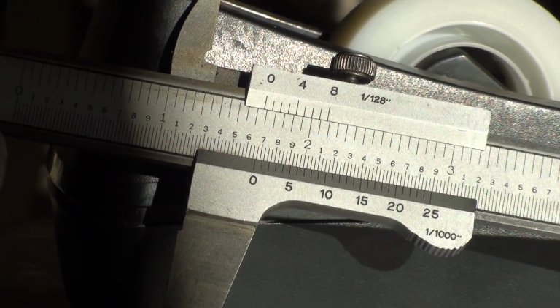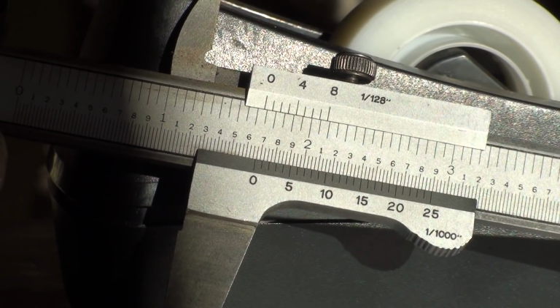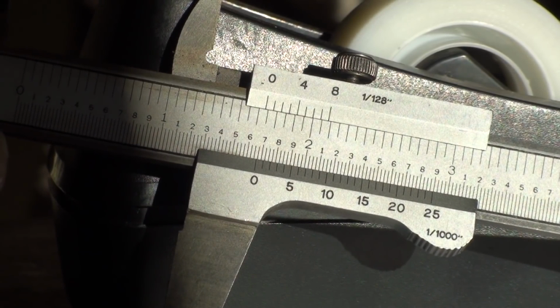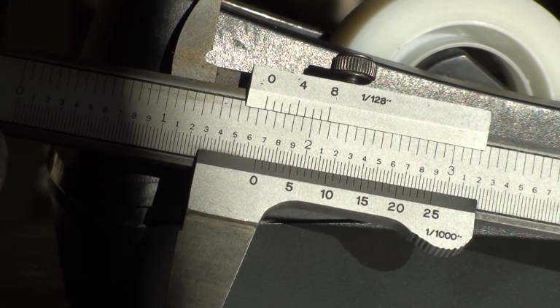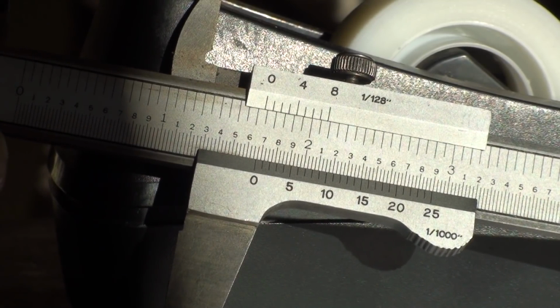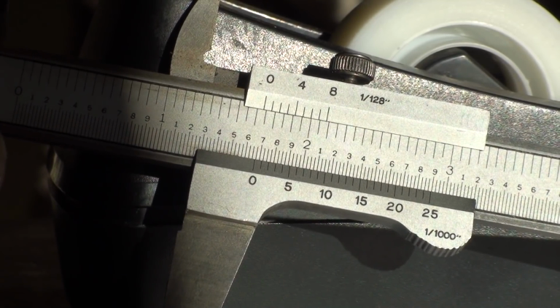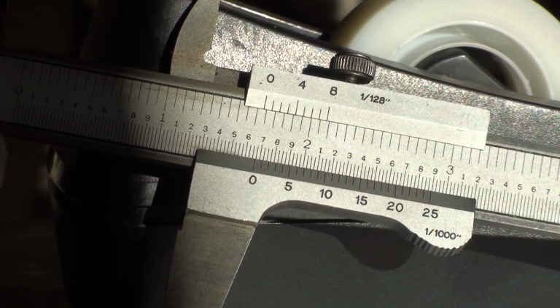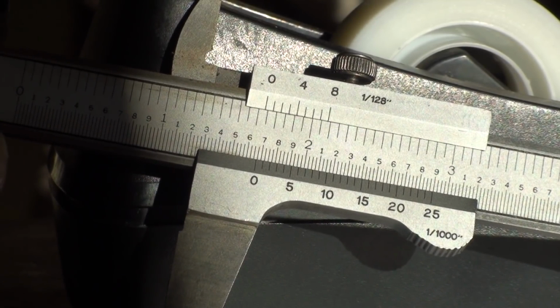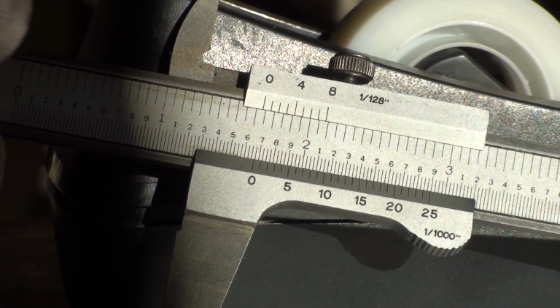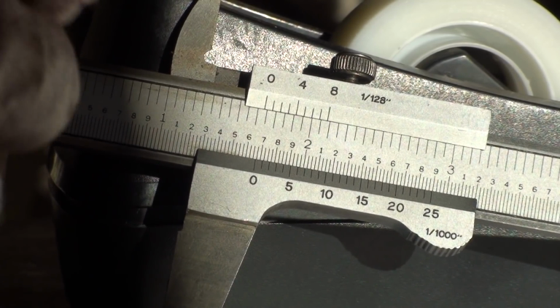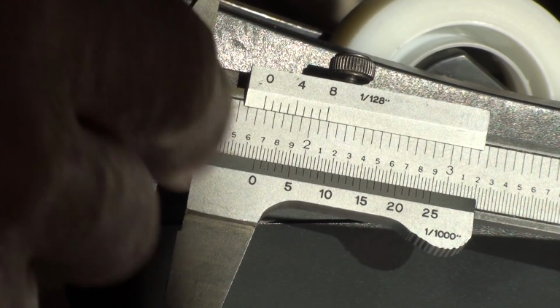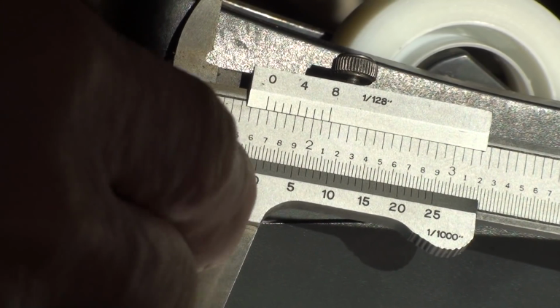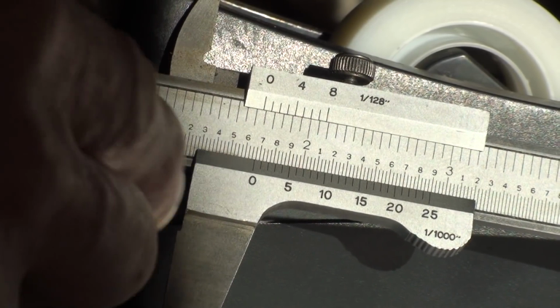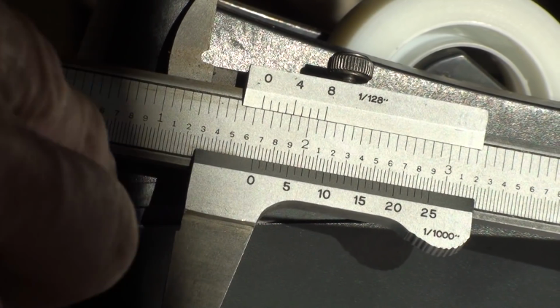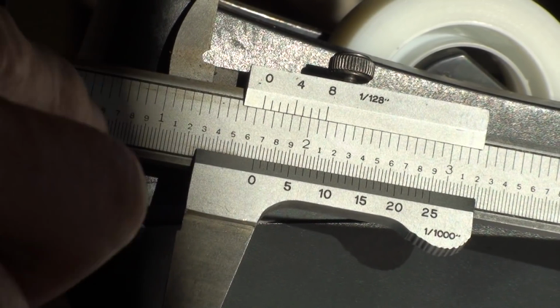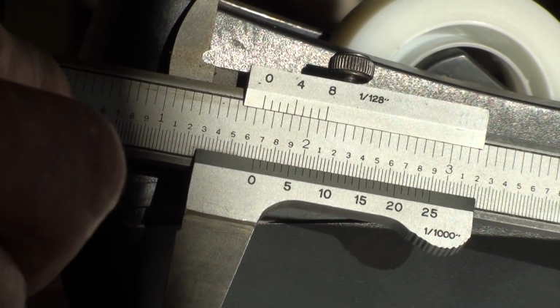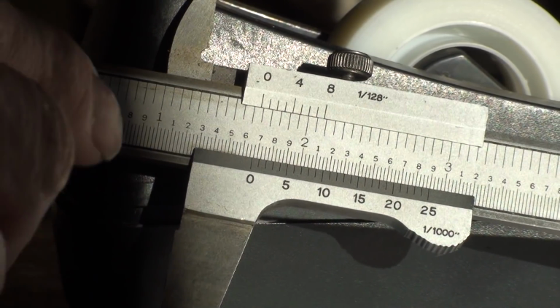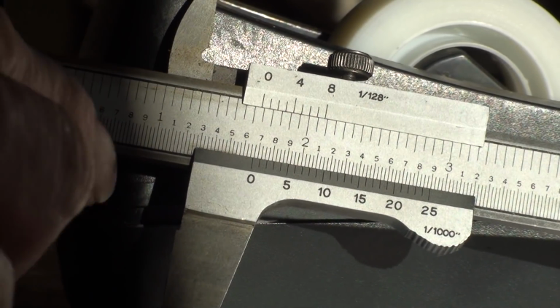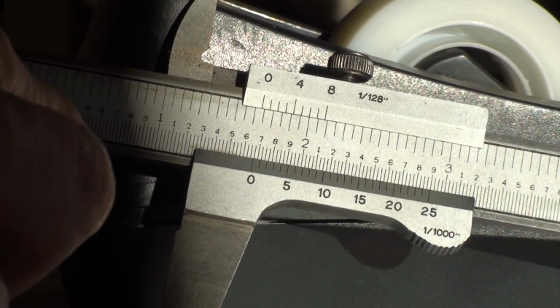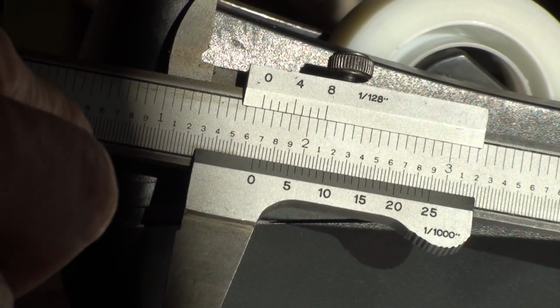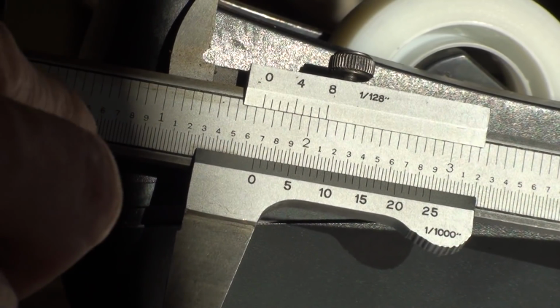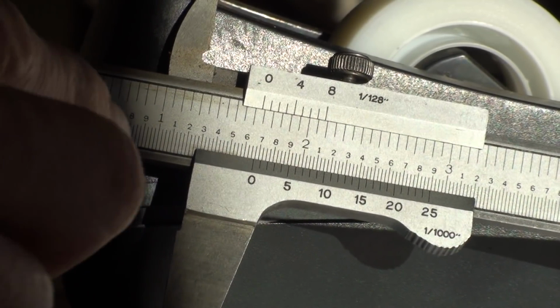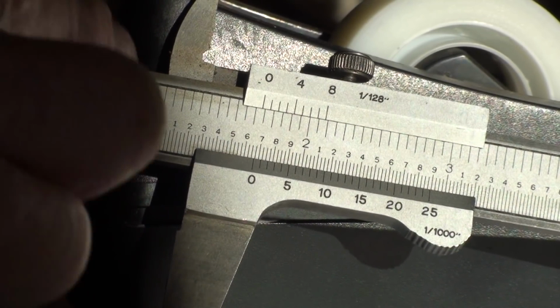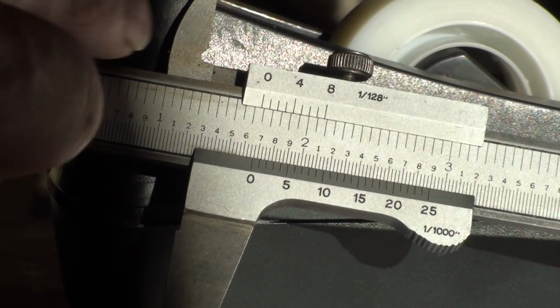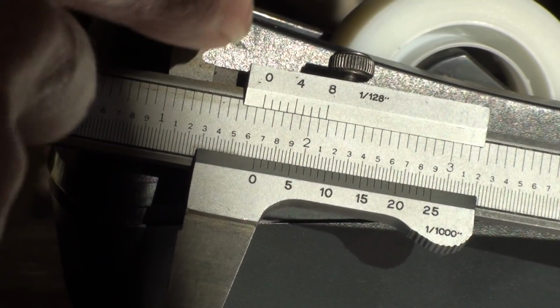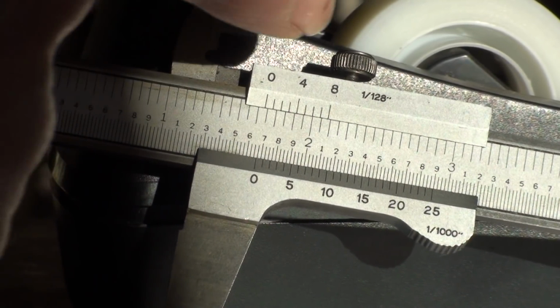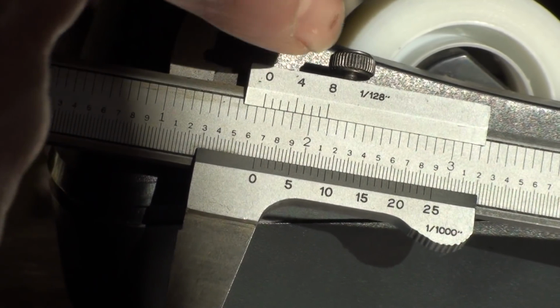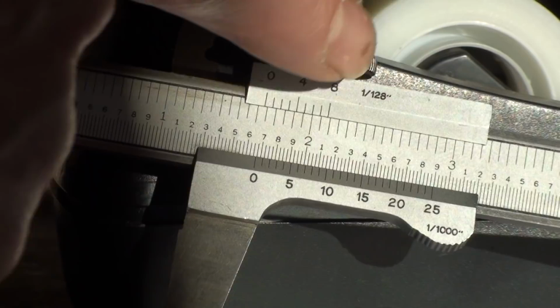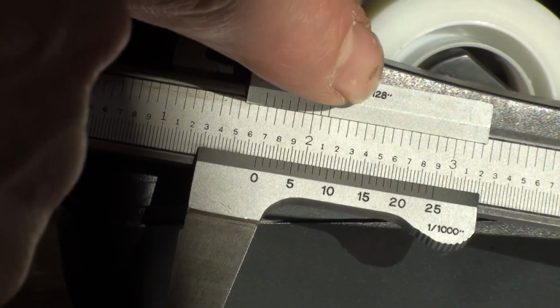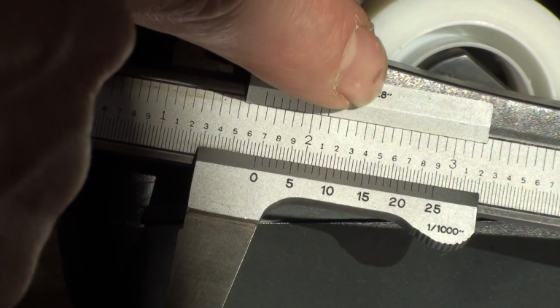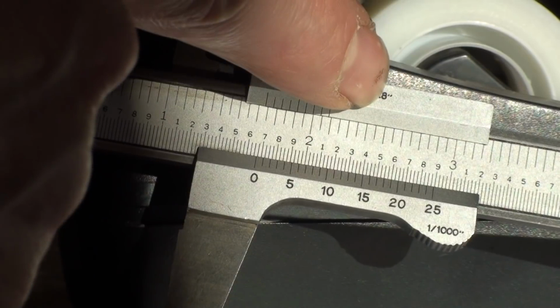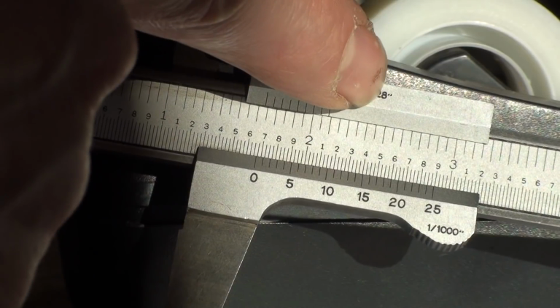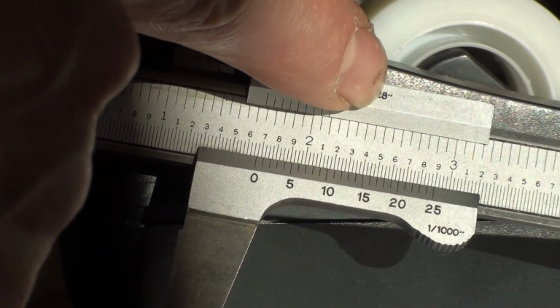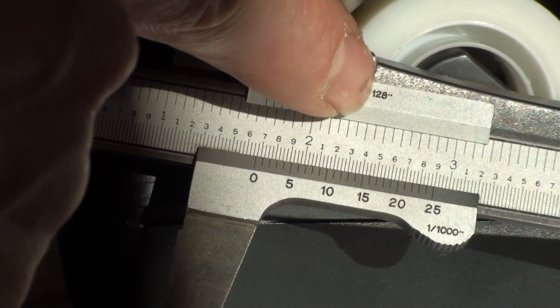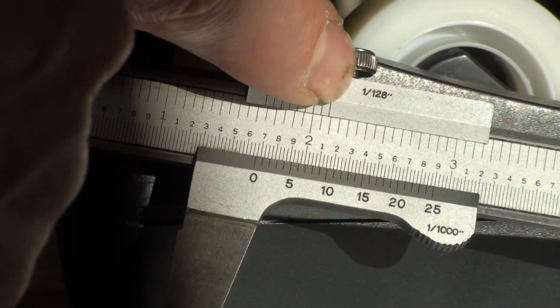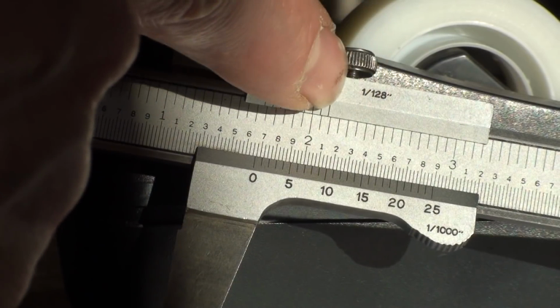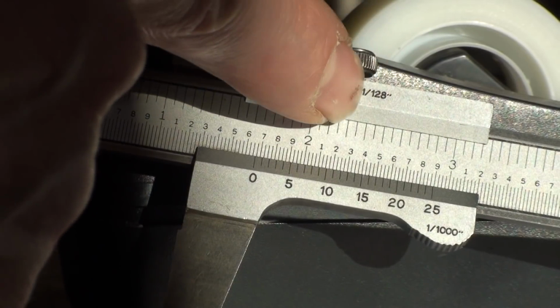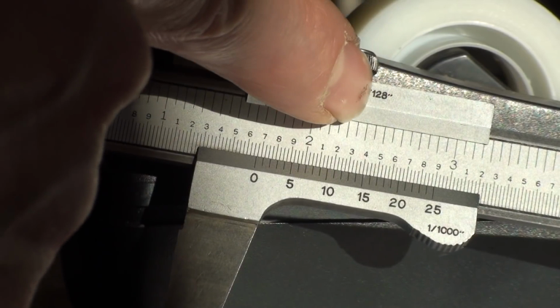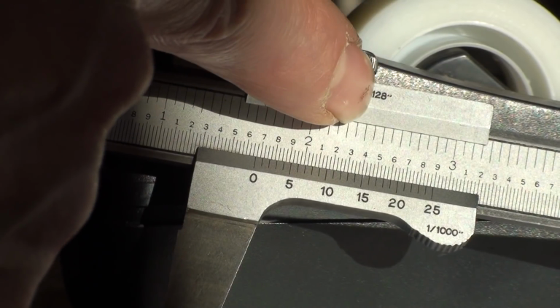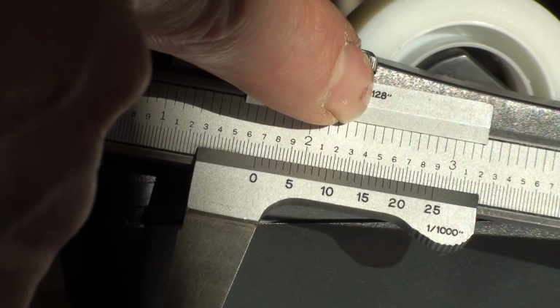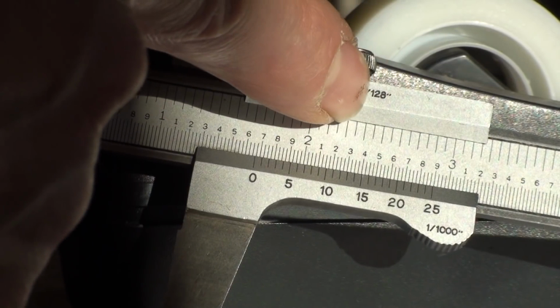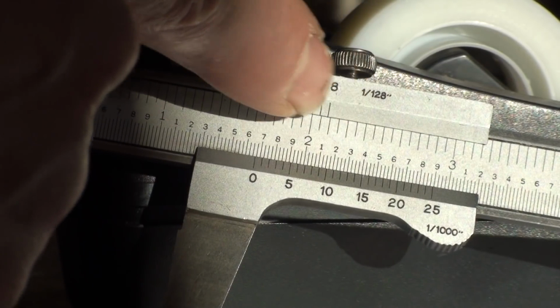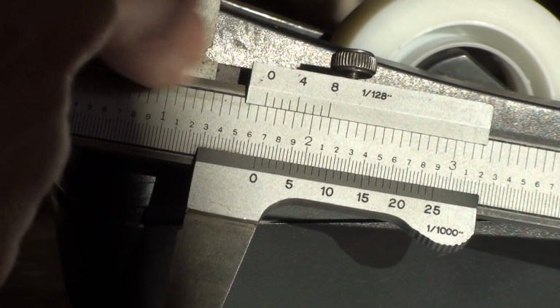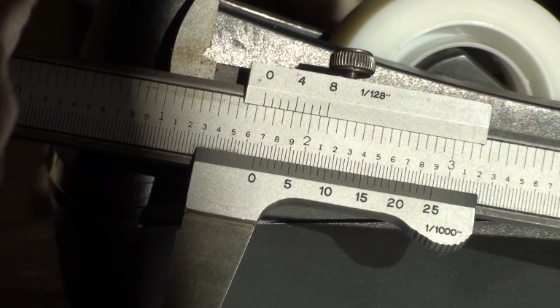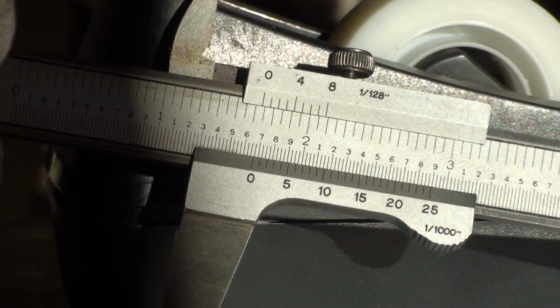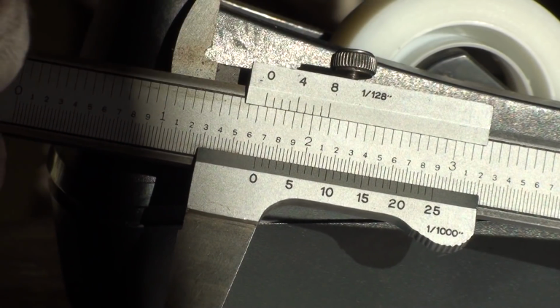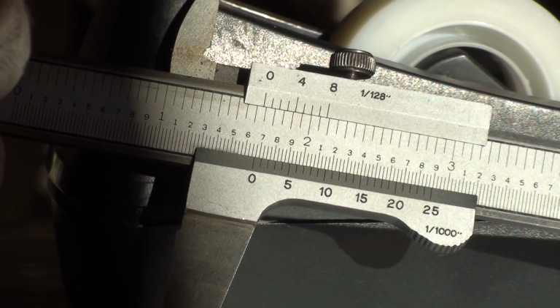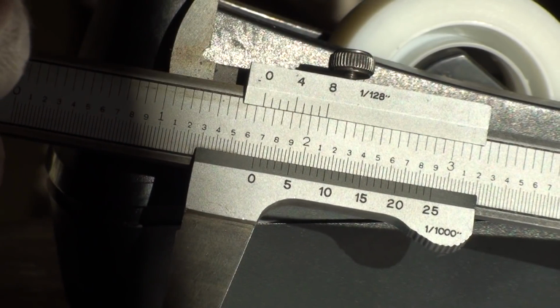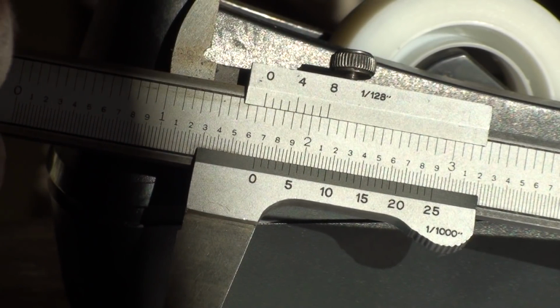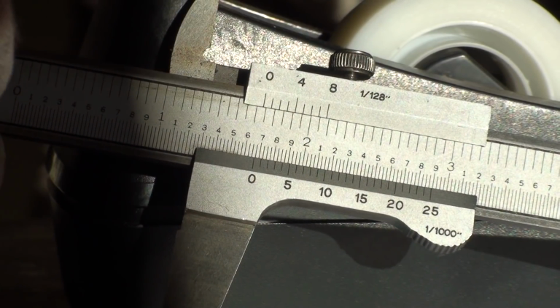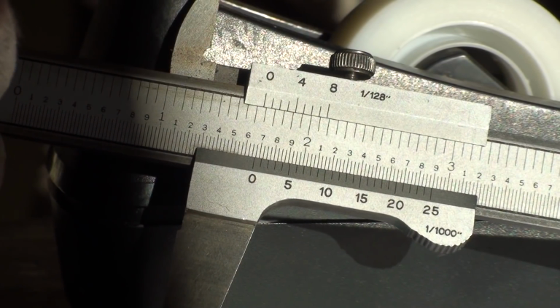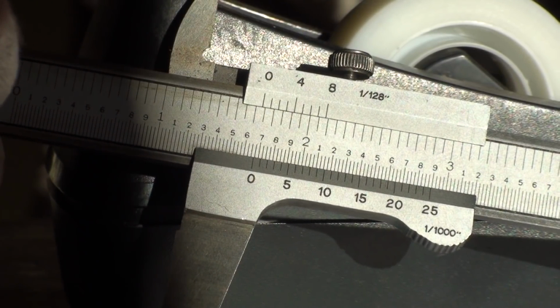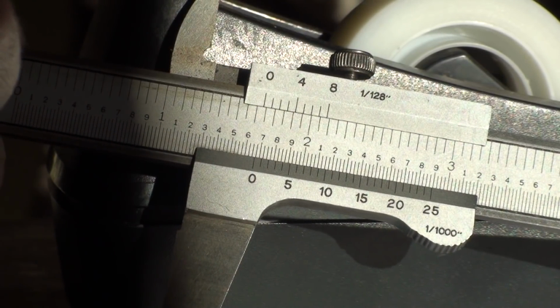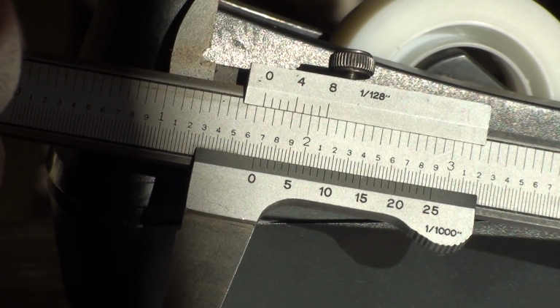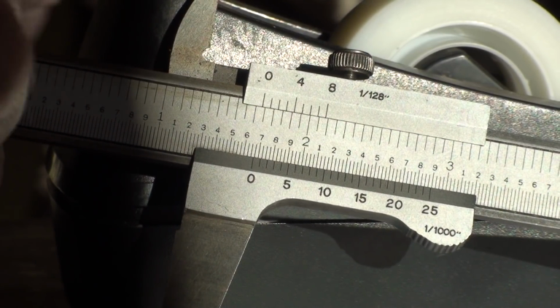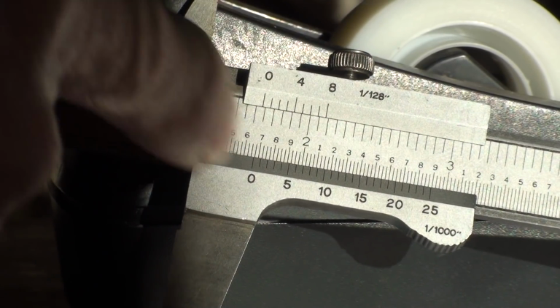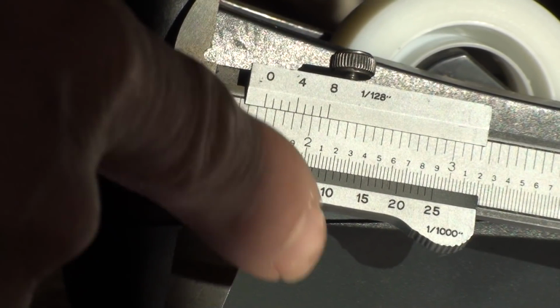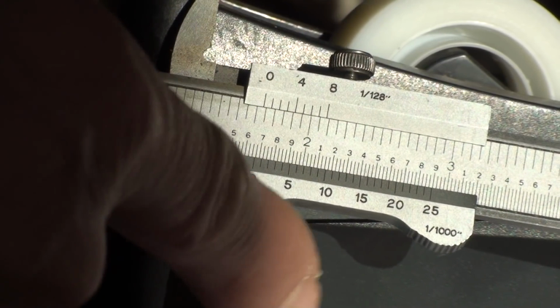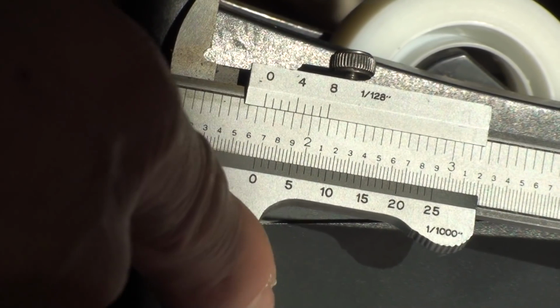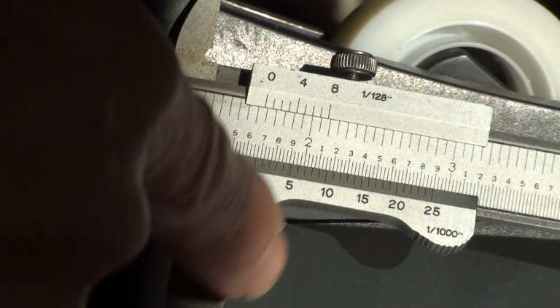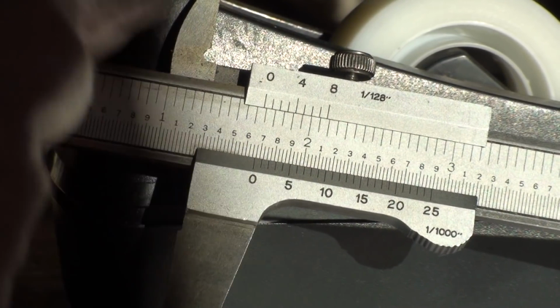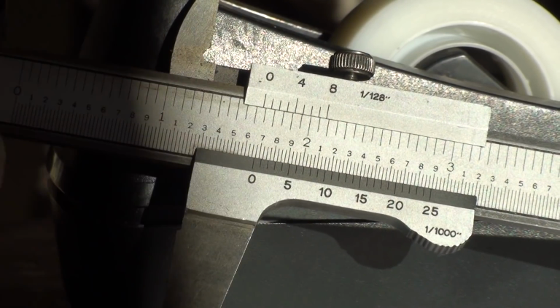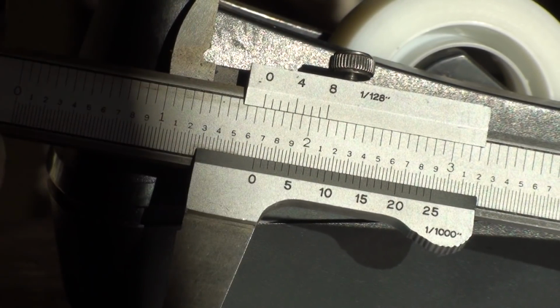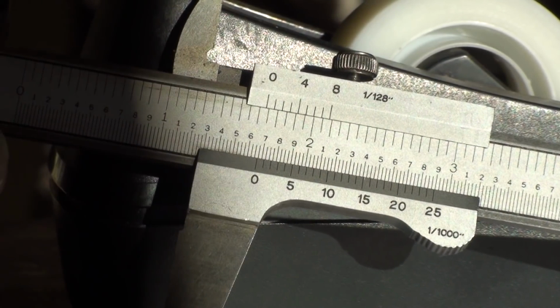Now you know how to read a vernier caliper in one thousandths of an inch. We'll do another one in the one one-hundred-twenty-eighths in the next video, and then we'll go to metric.